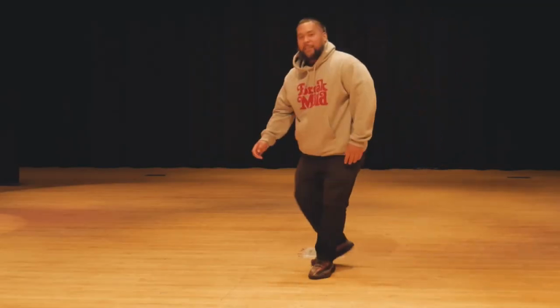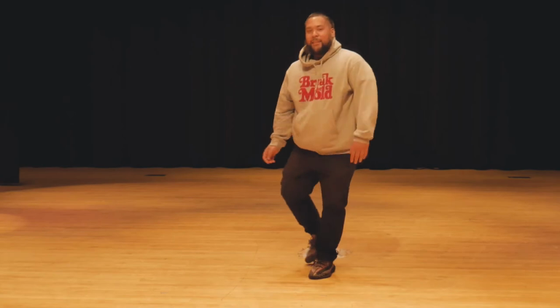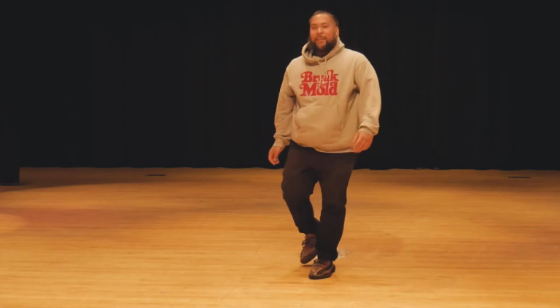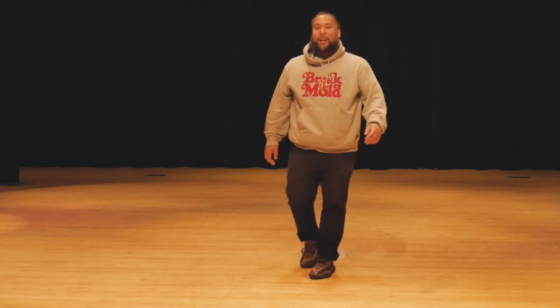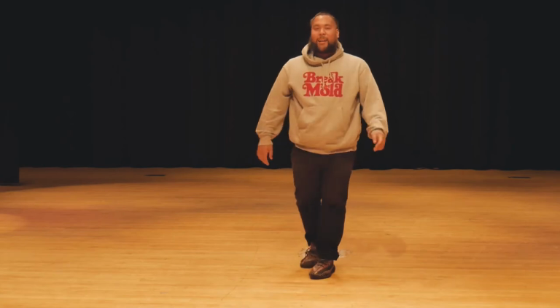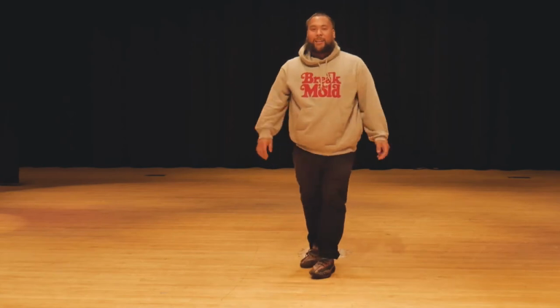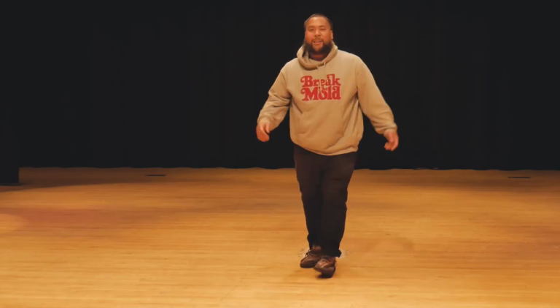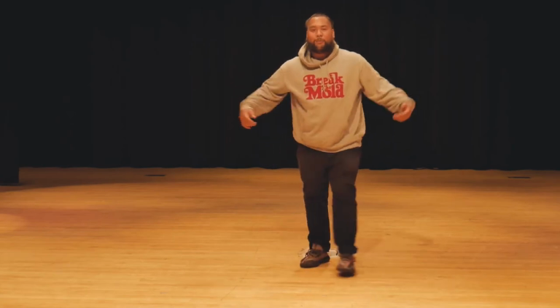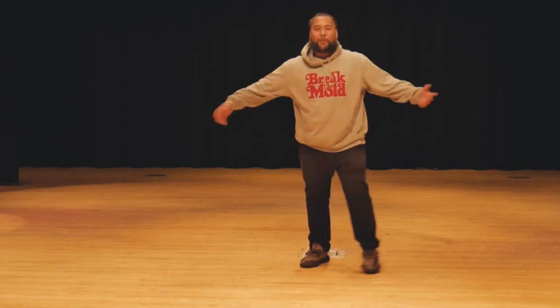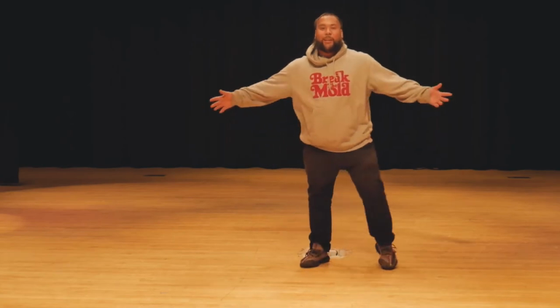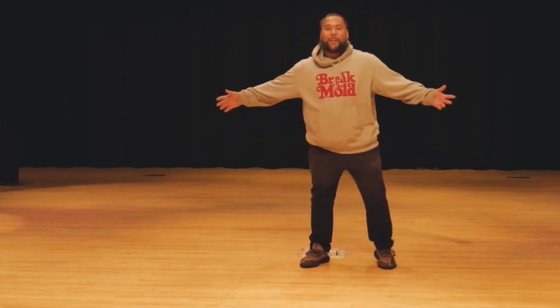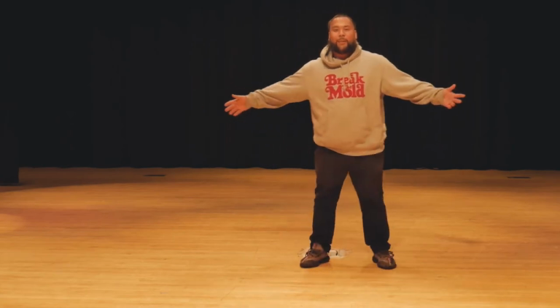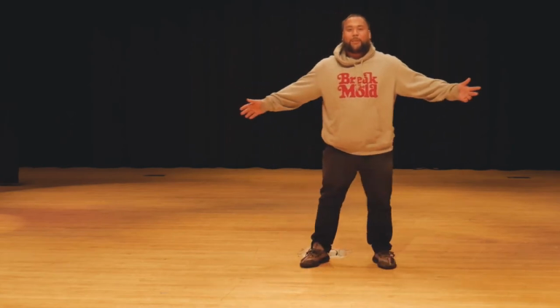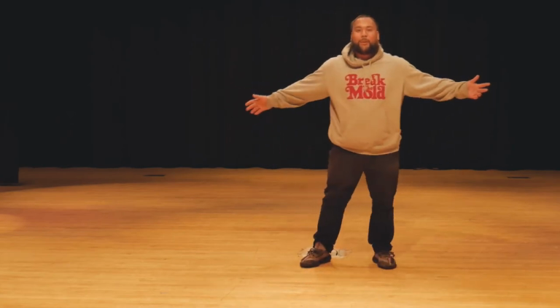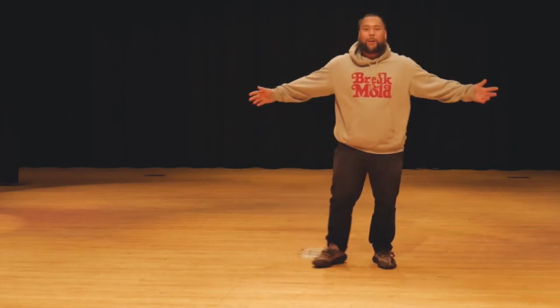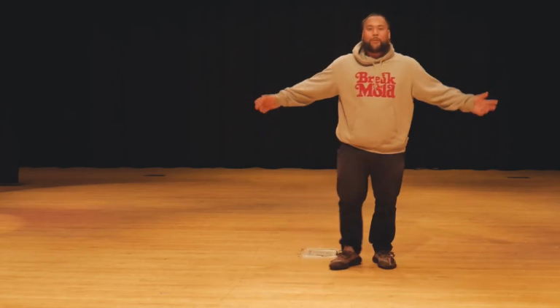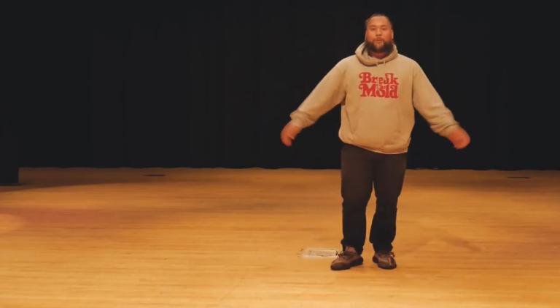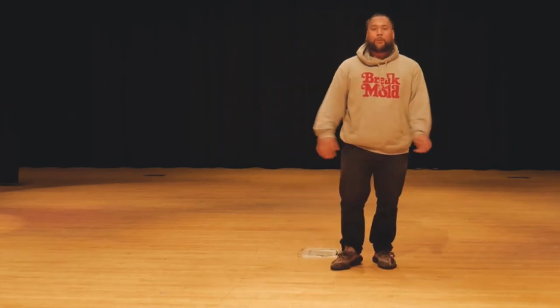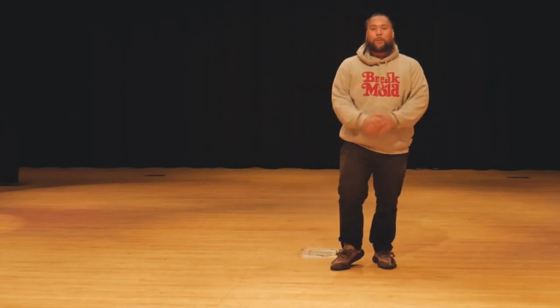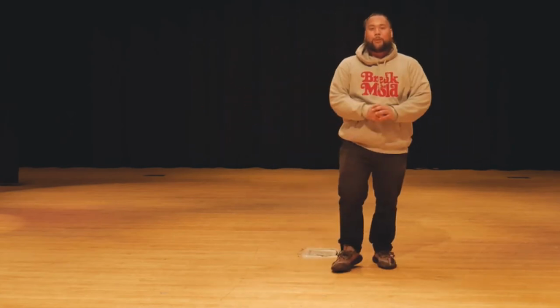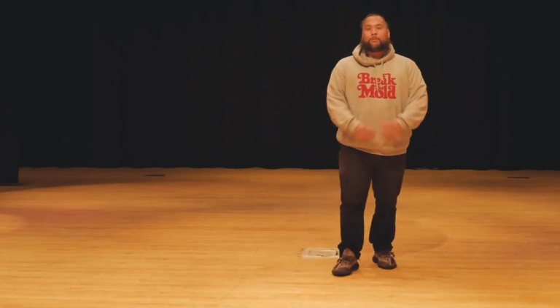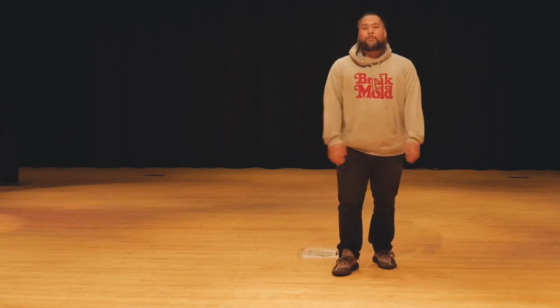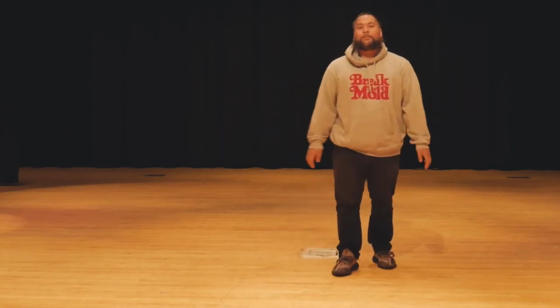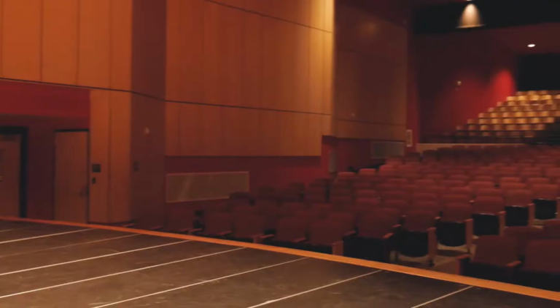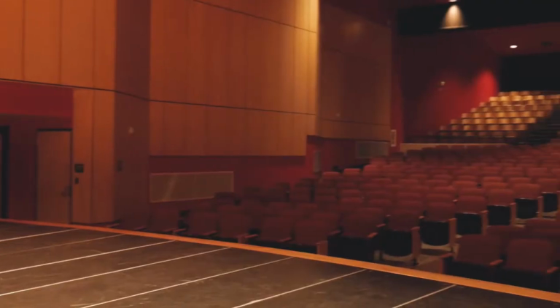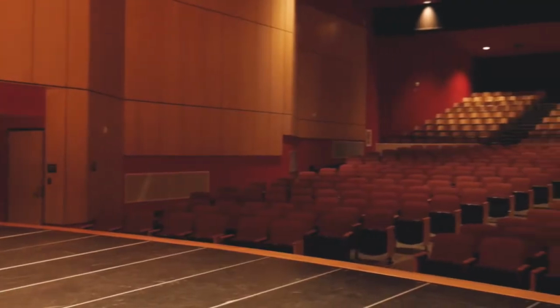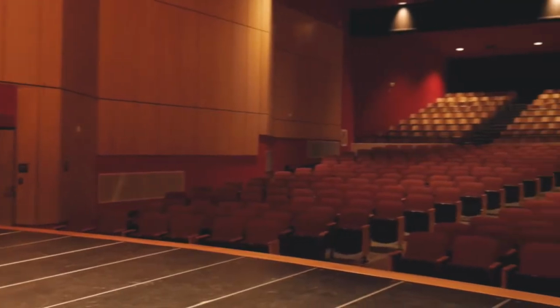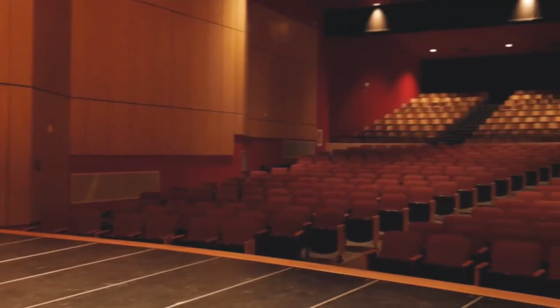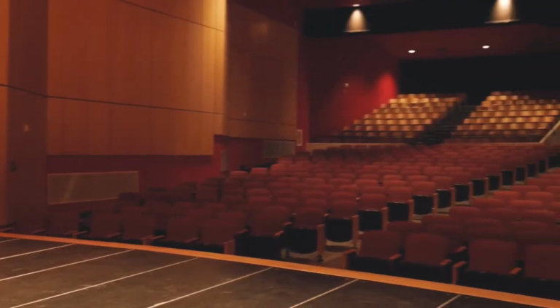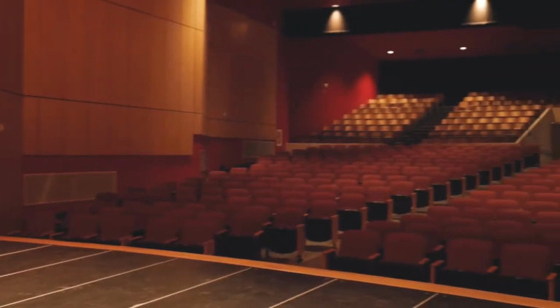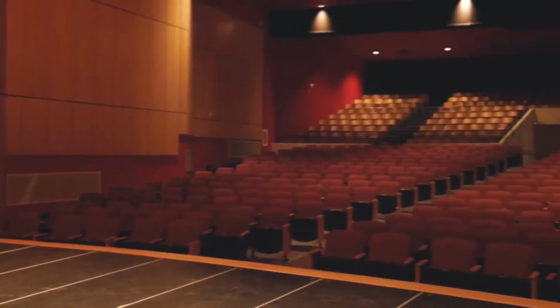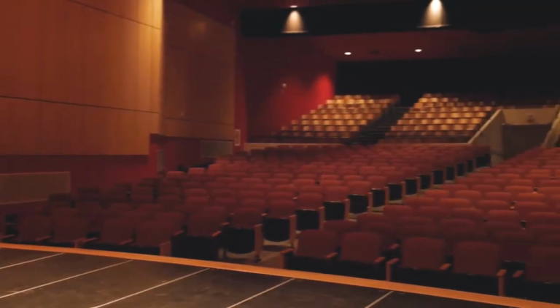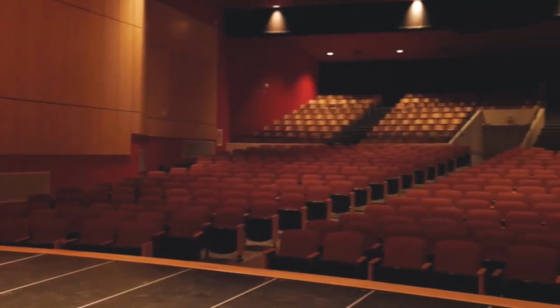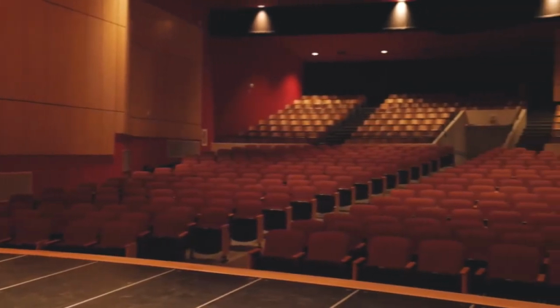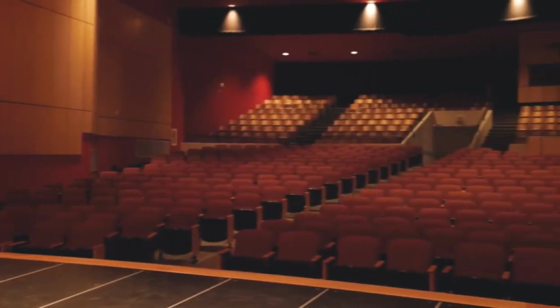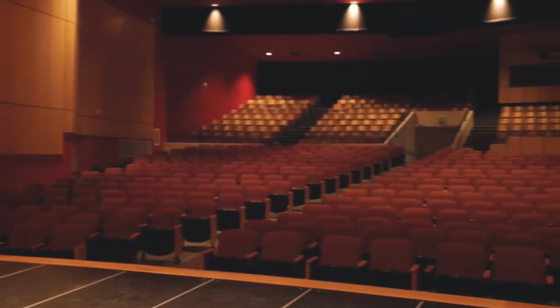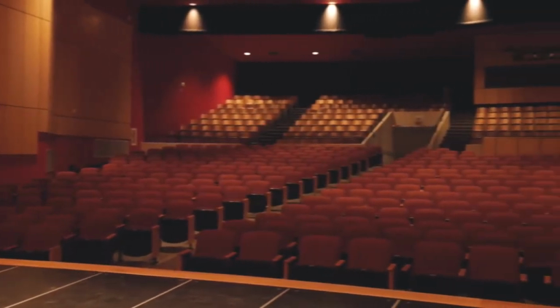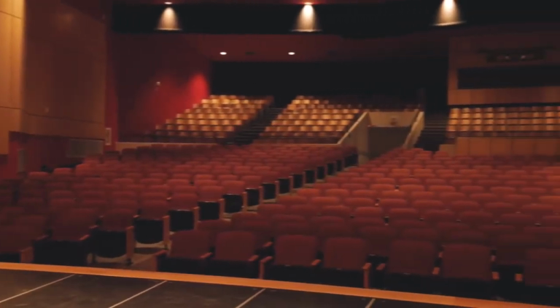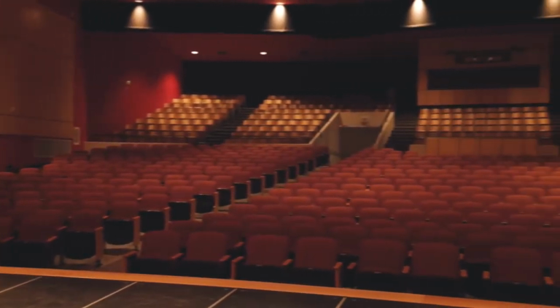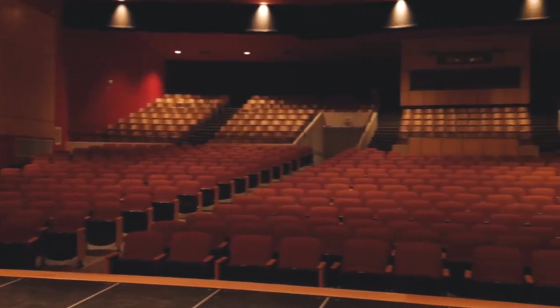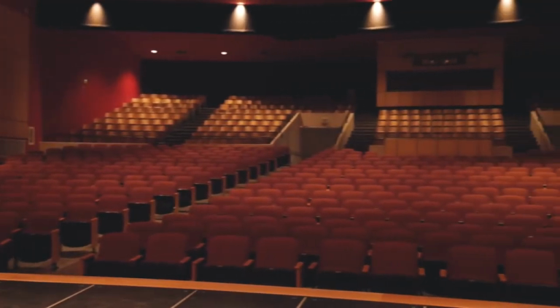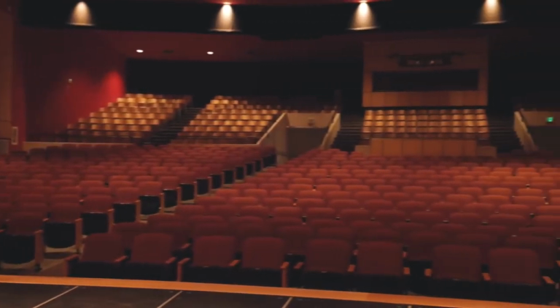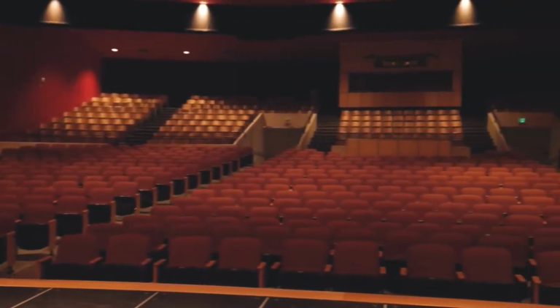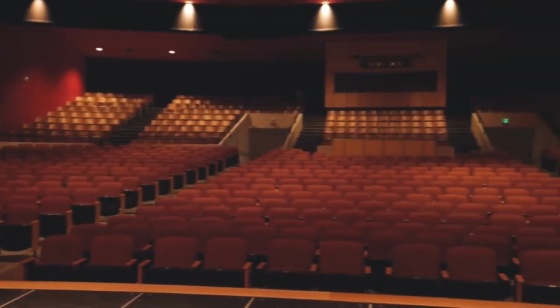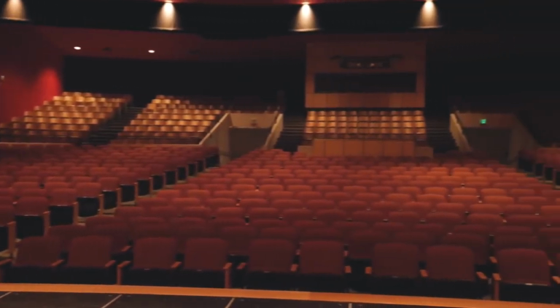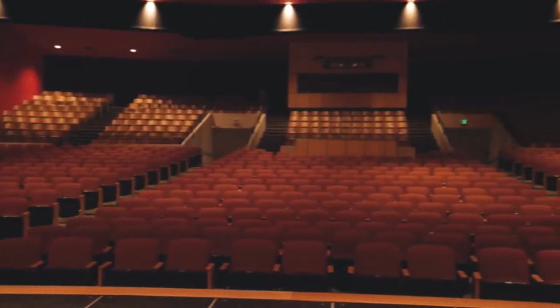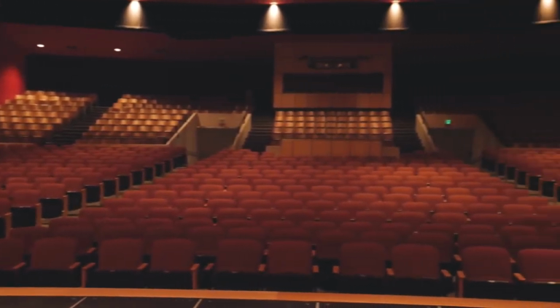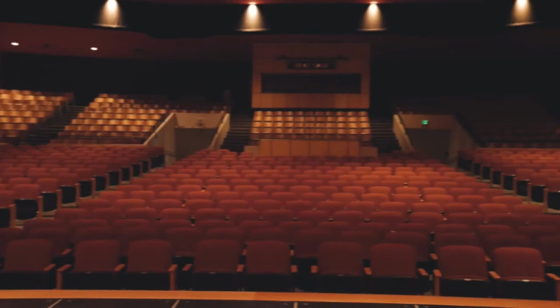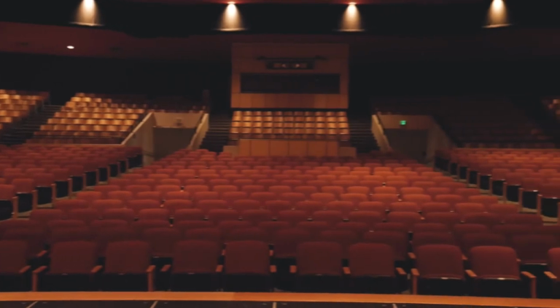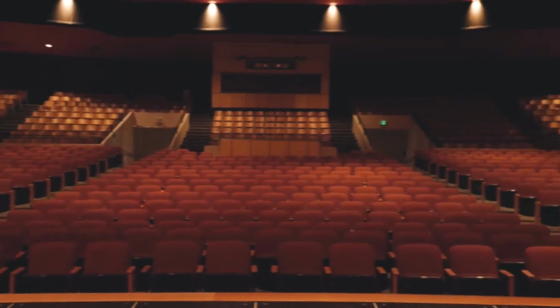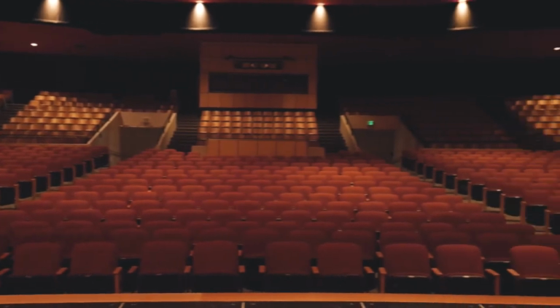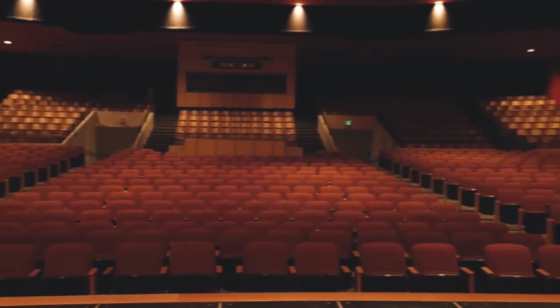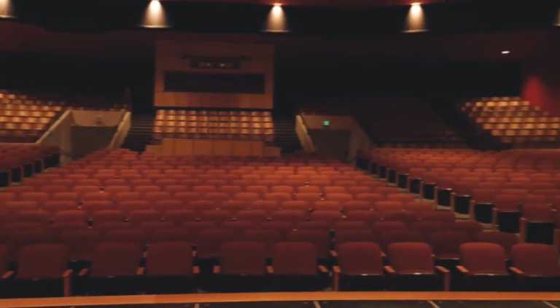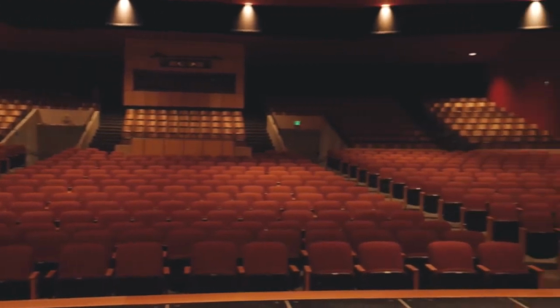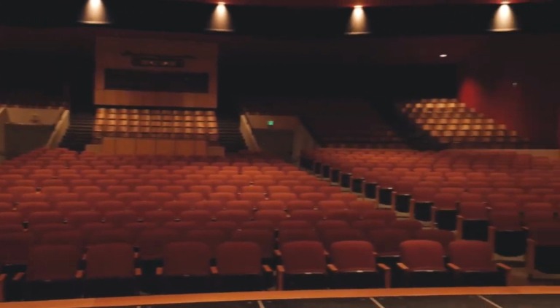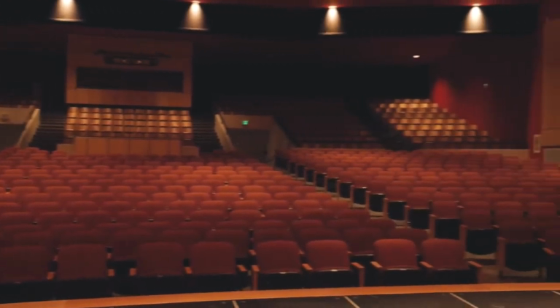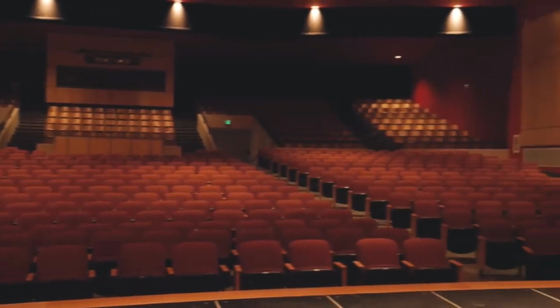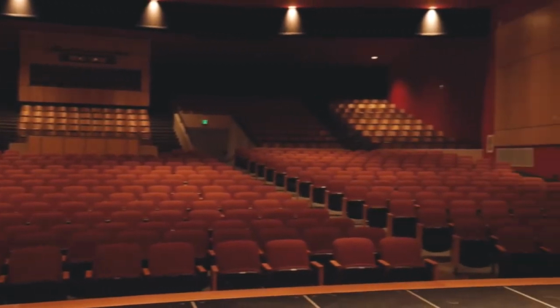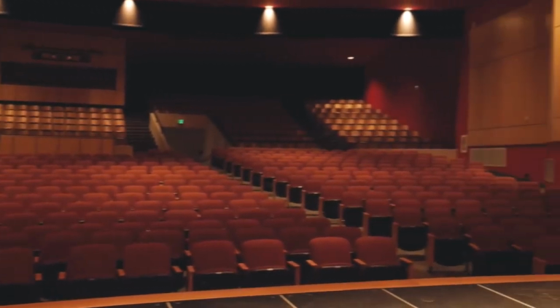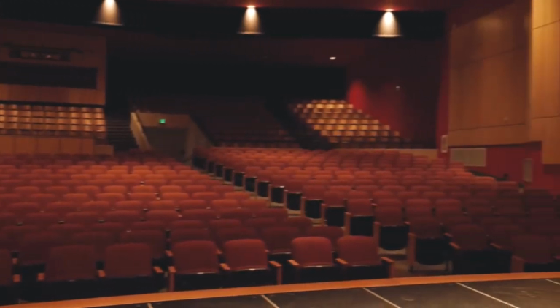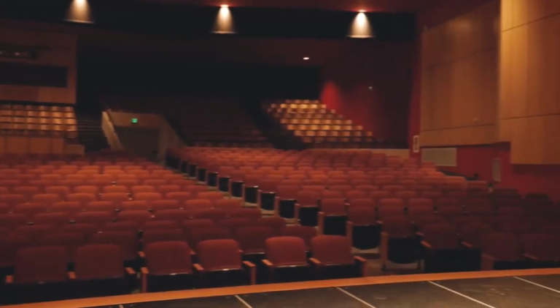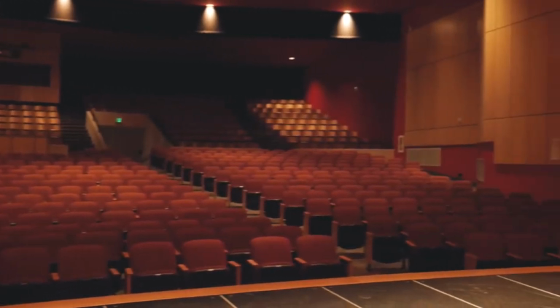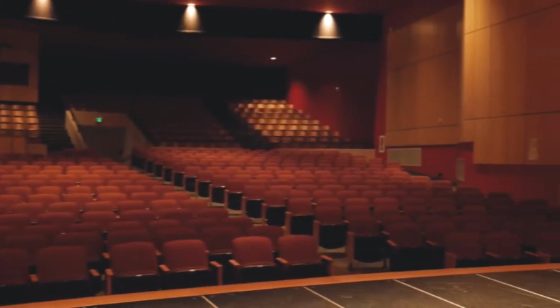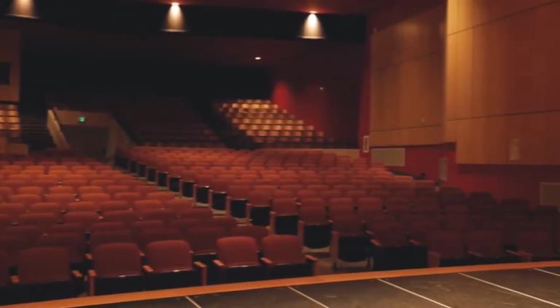We're here in the auditorium. This is where we have our live performances, assemblies, and concerts.